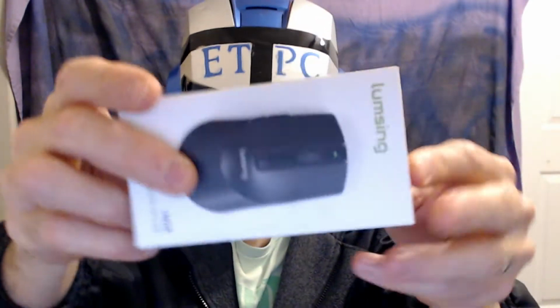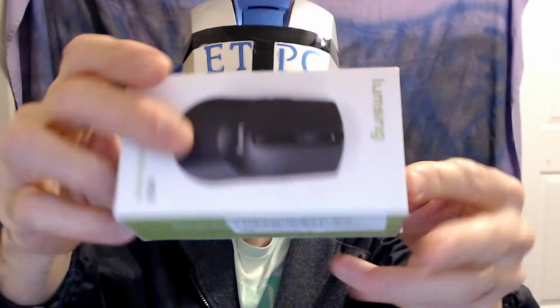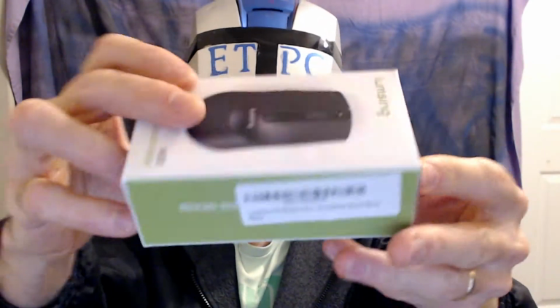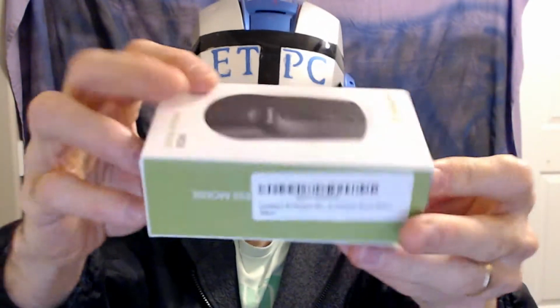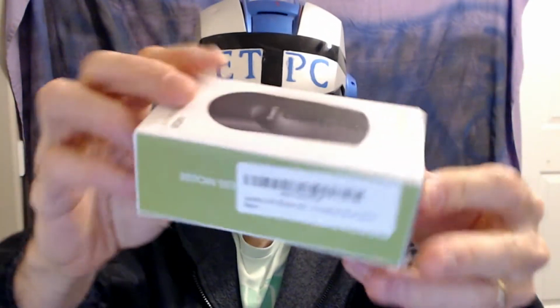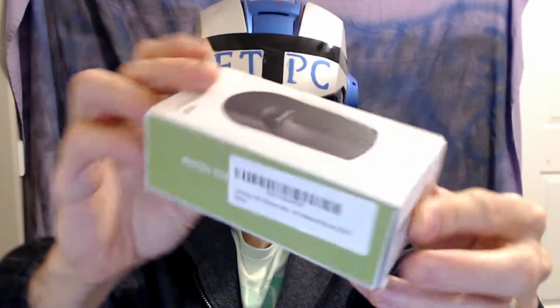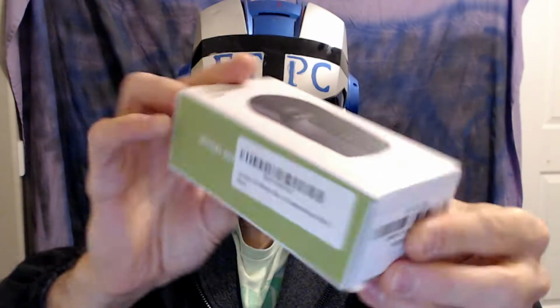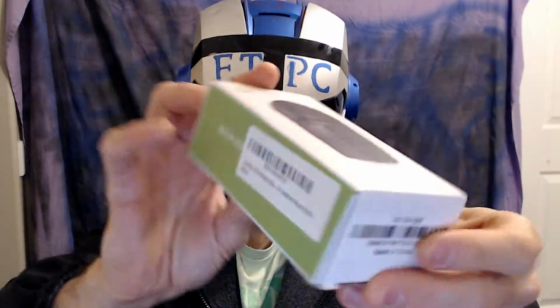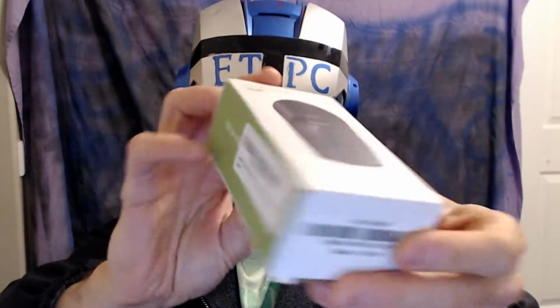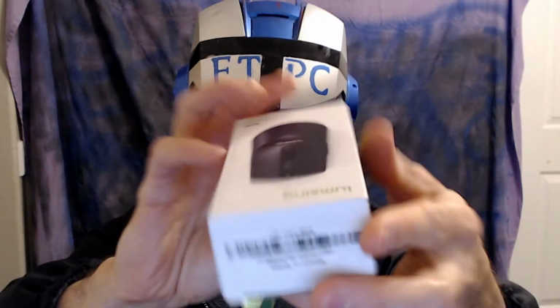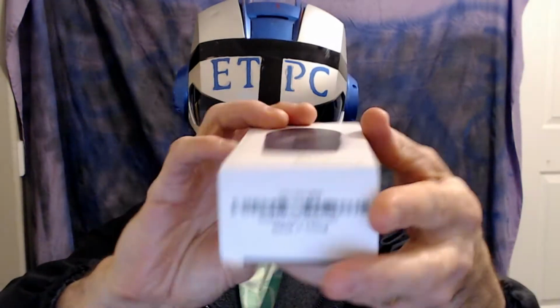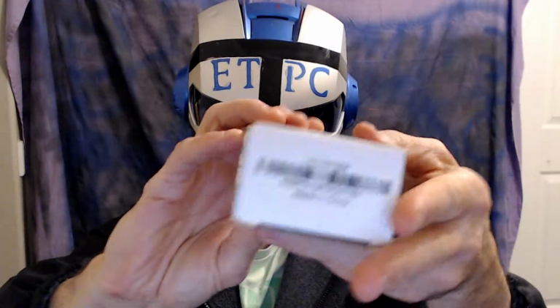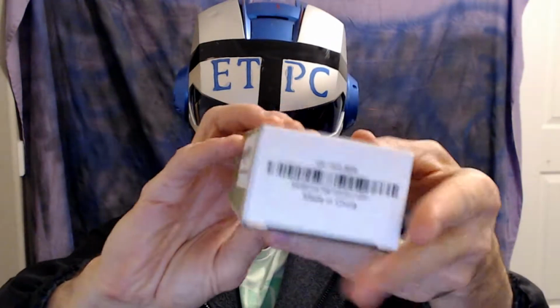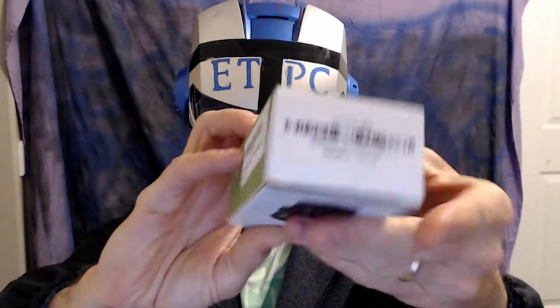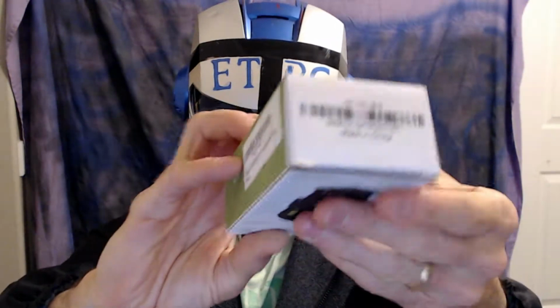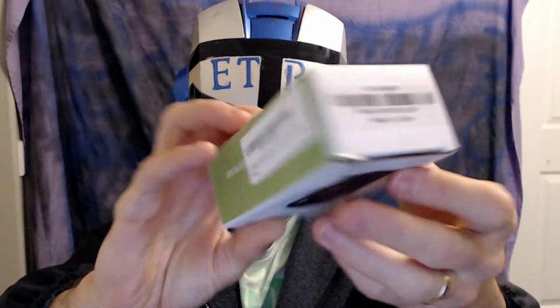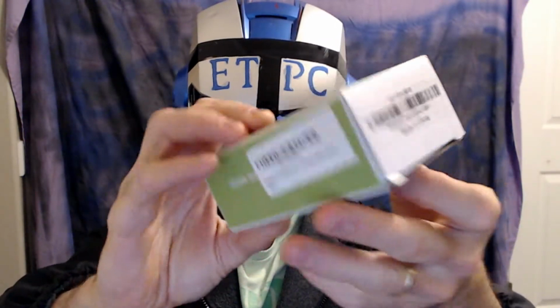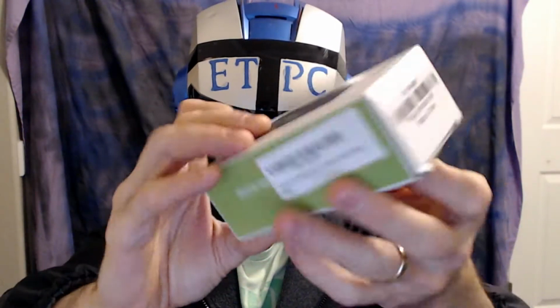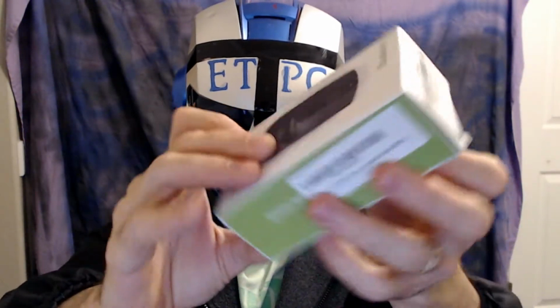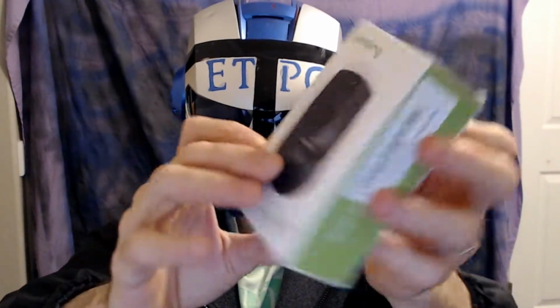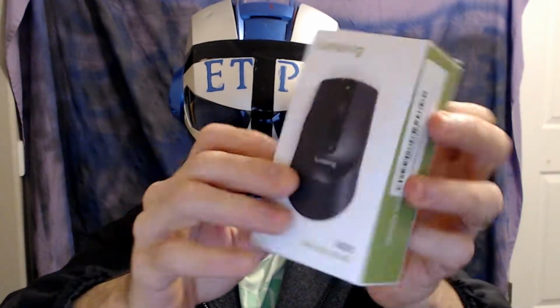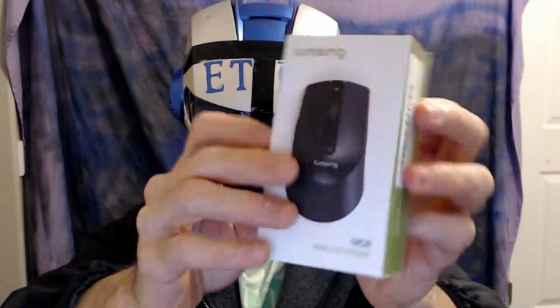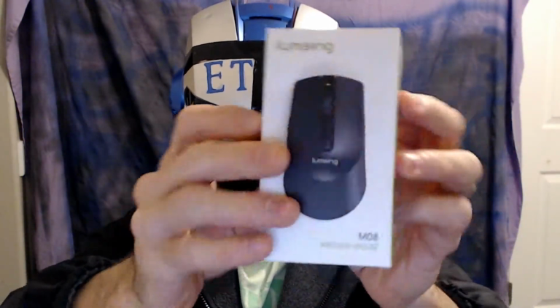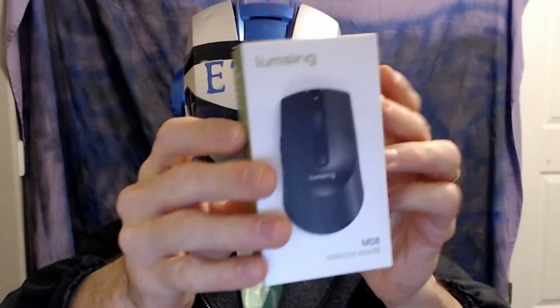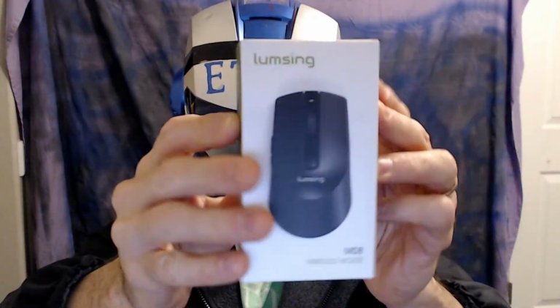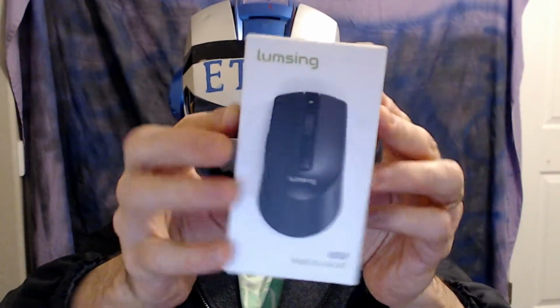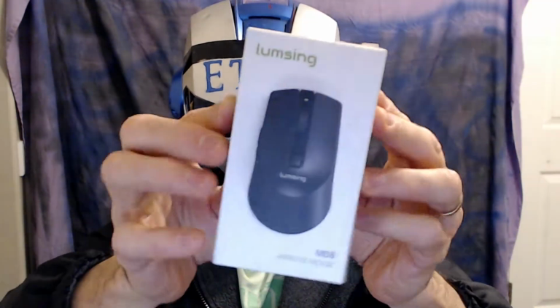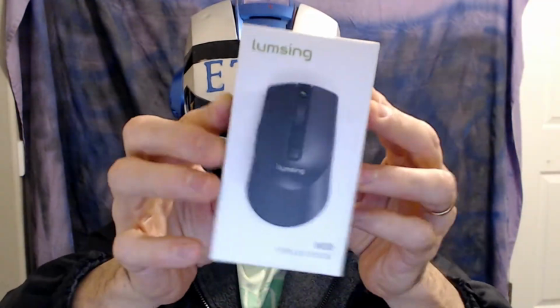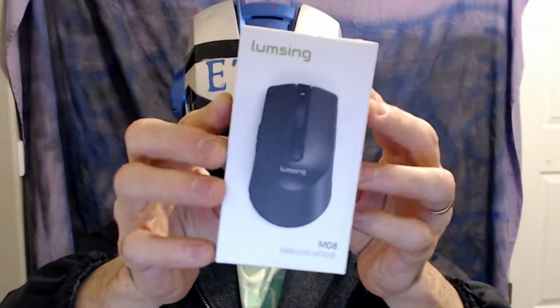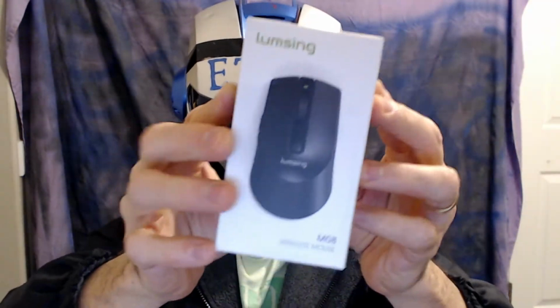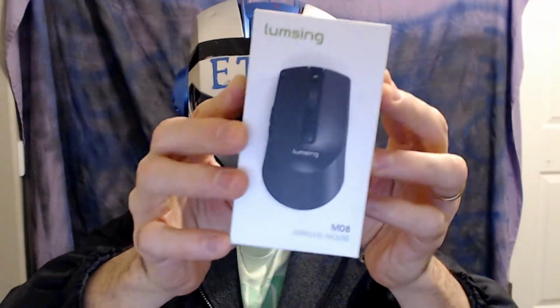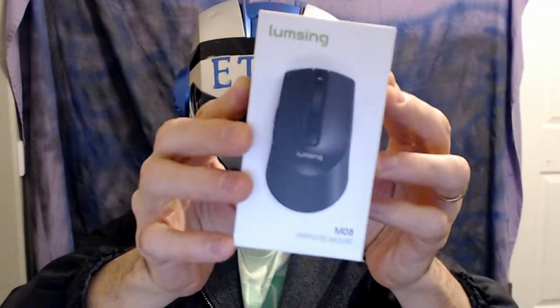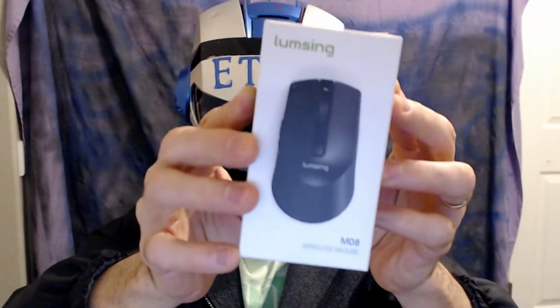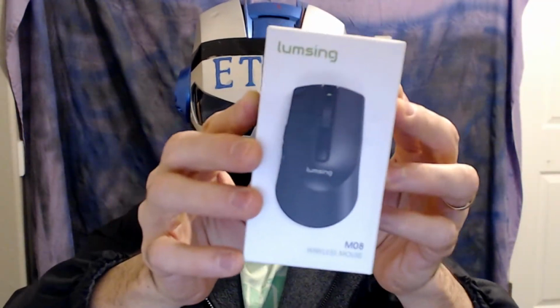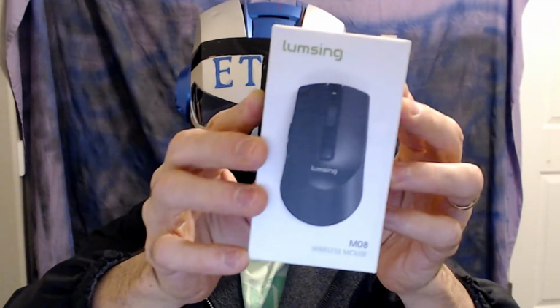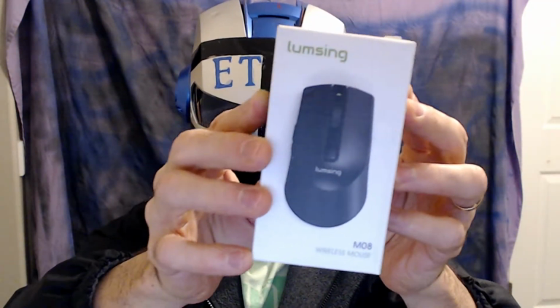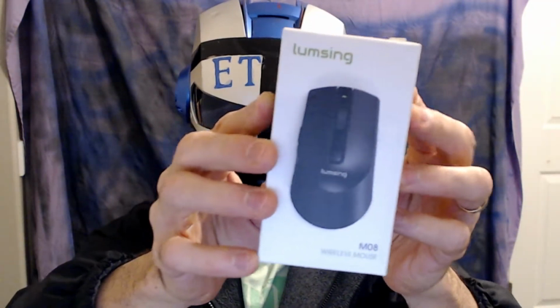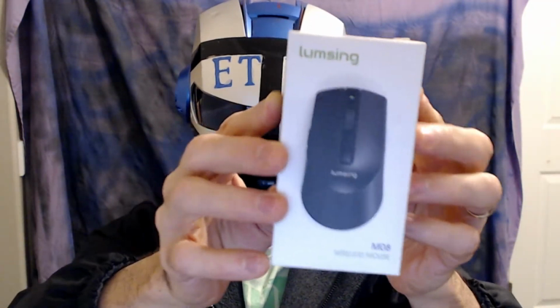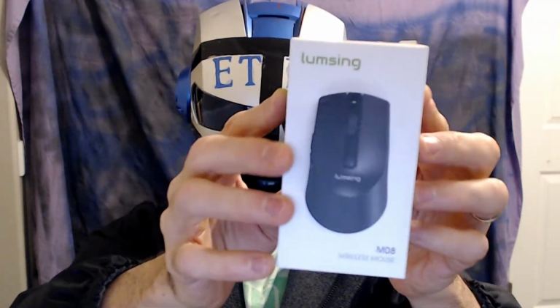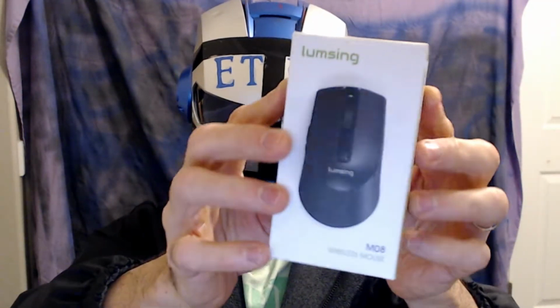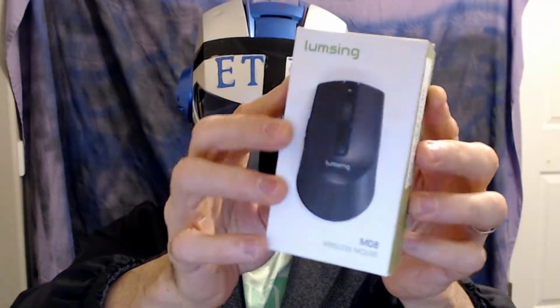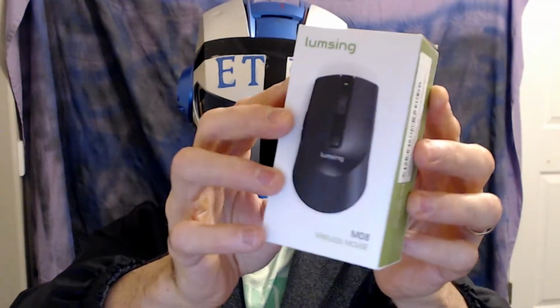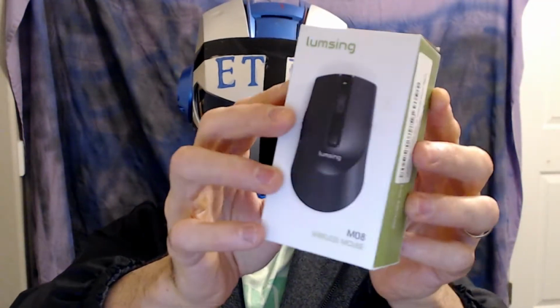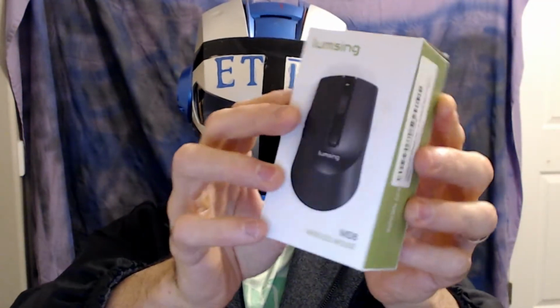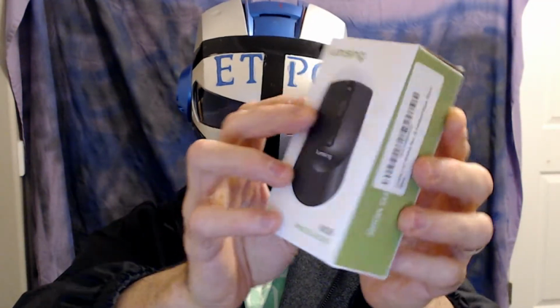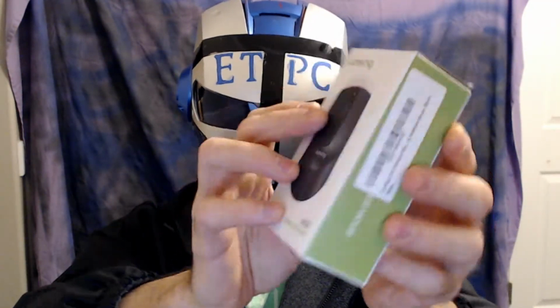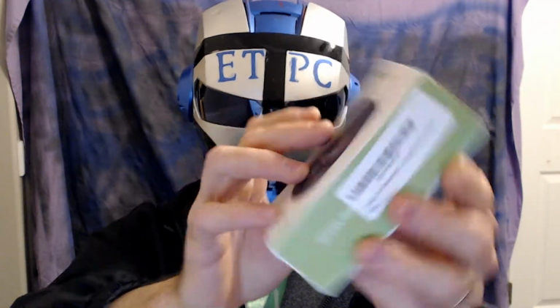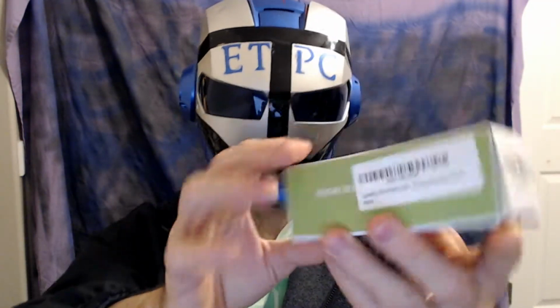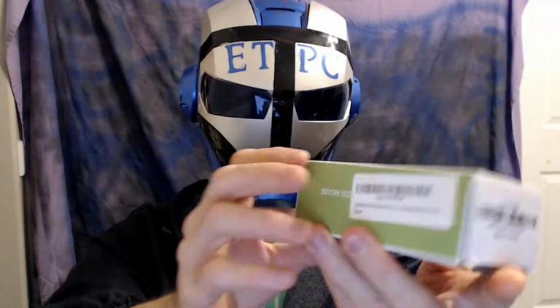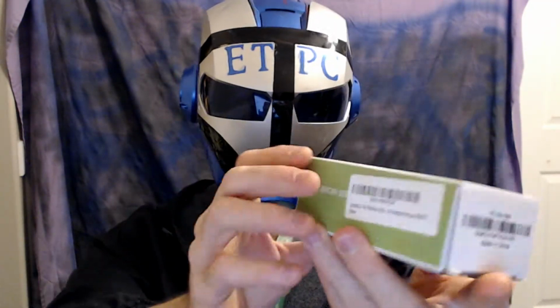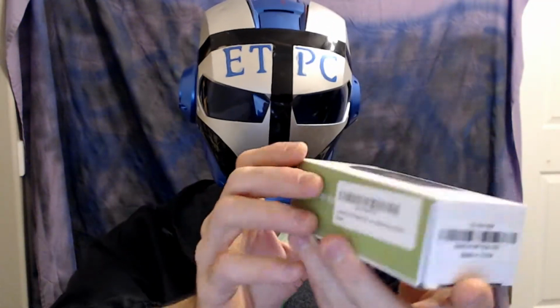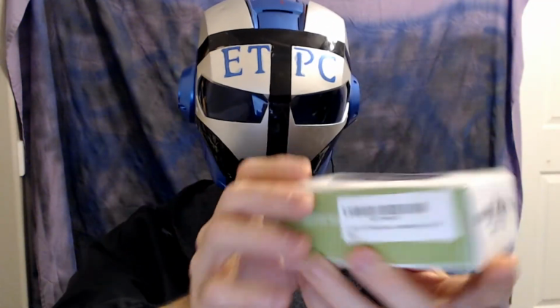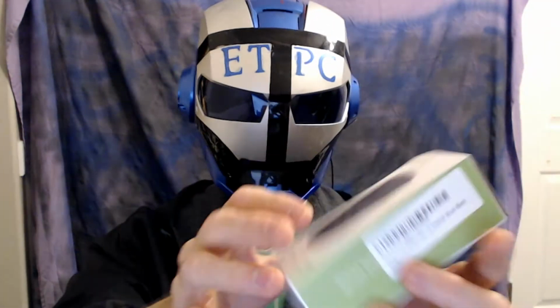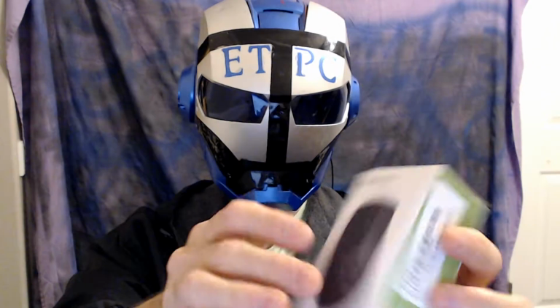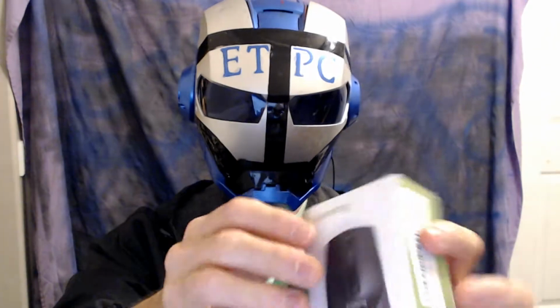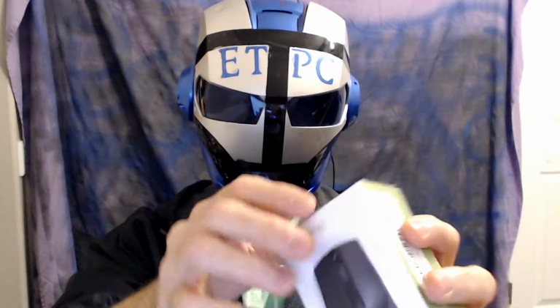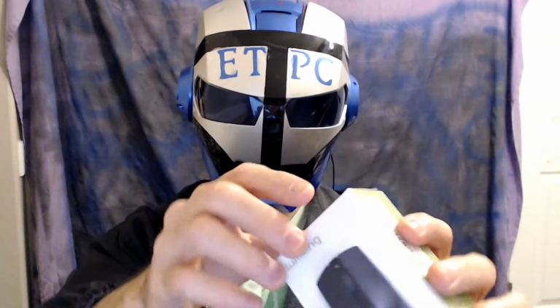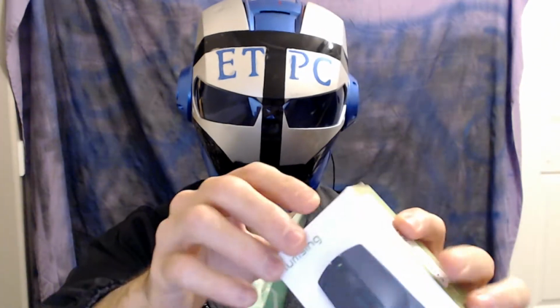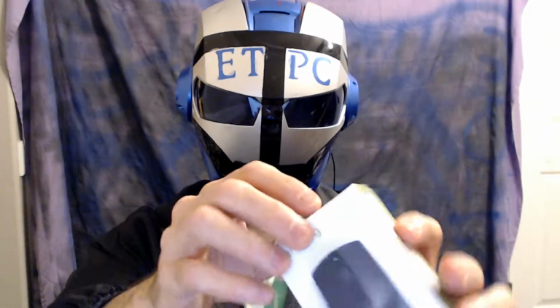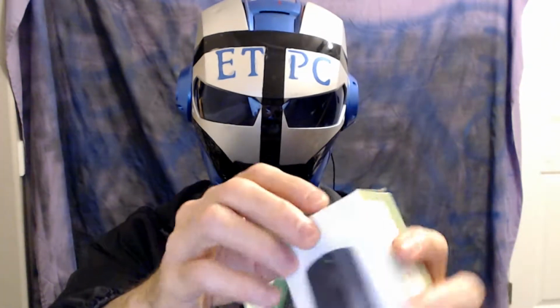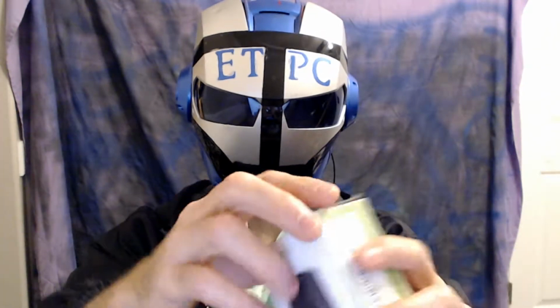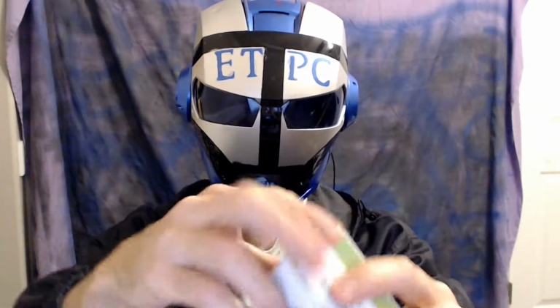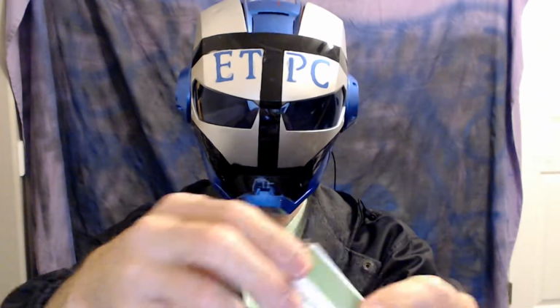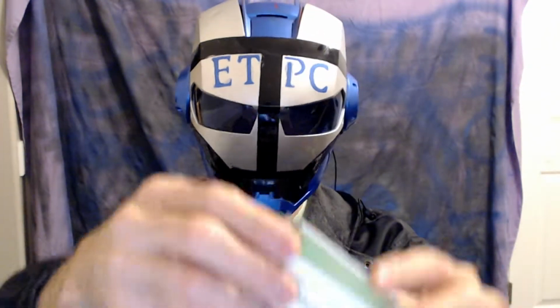What we're gonna do is just unbox this little fella, and I'm gonna do a review on the next video. Let's see what we got here.